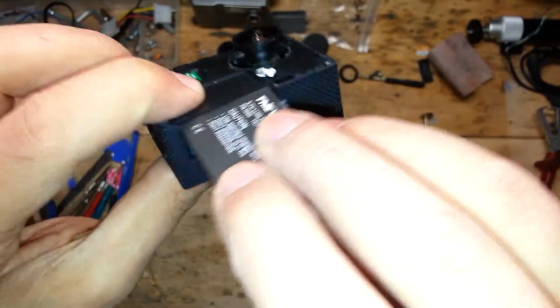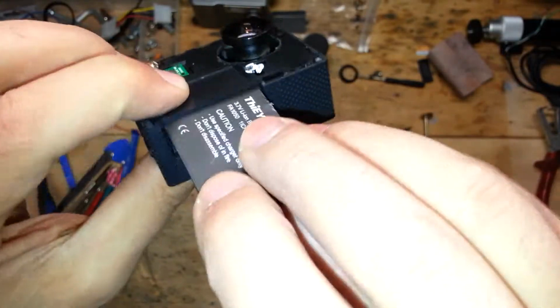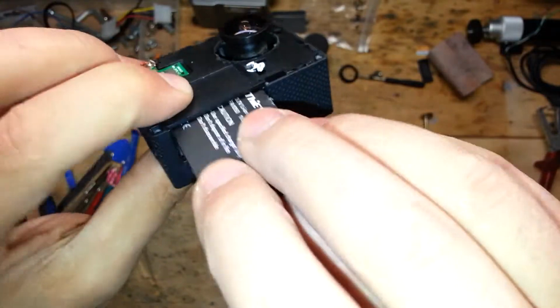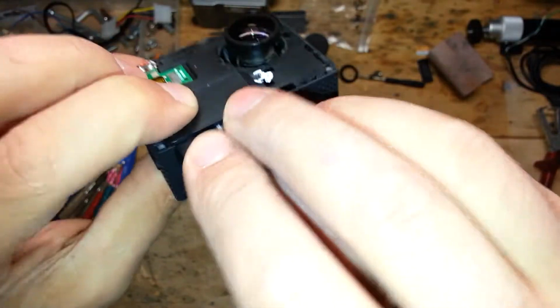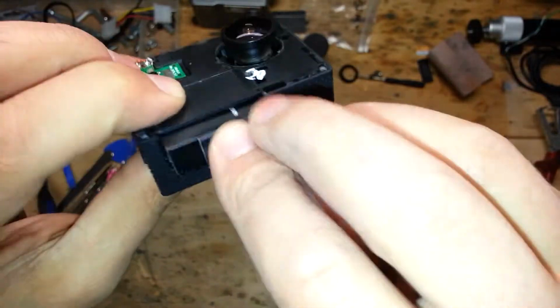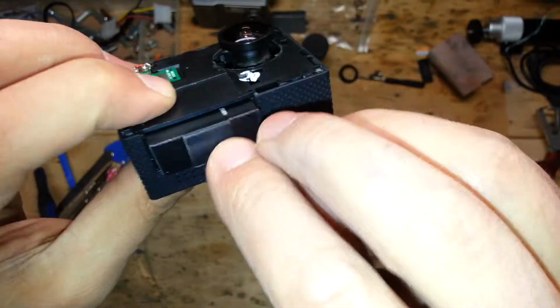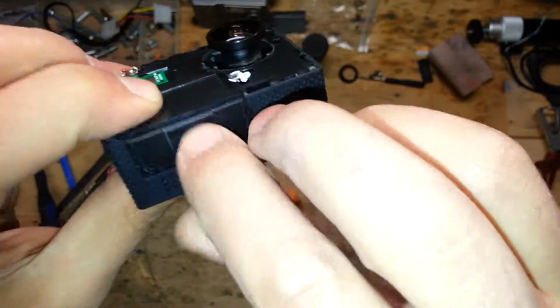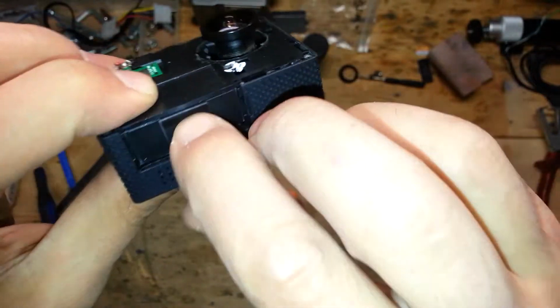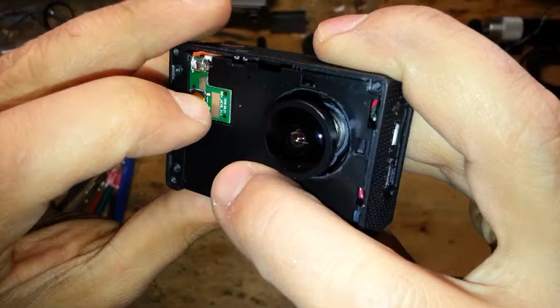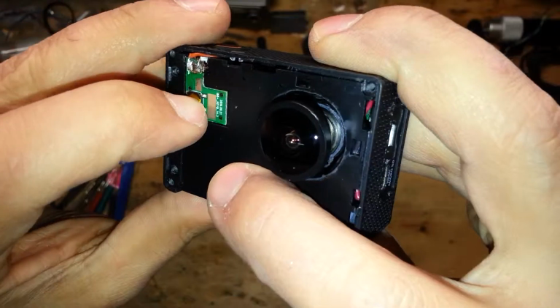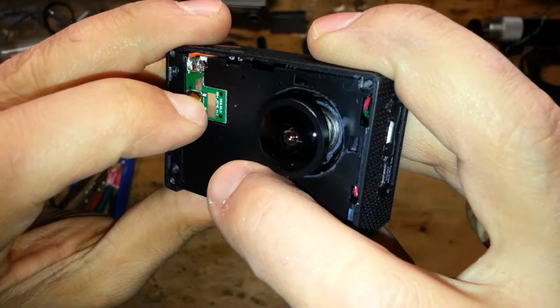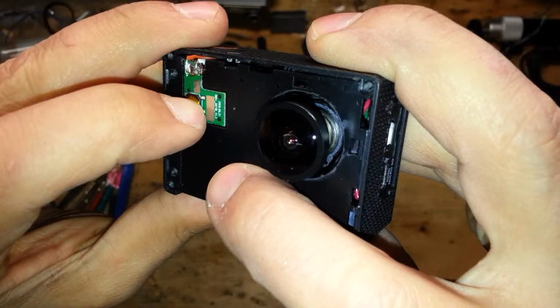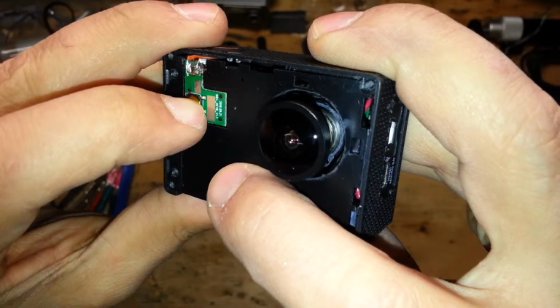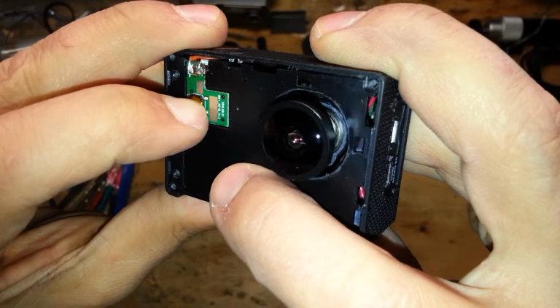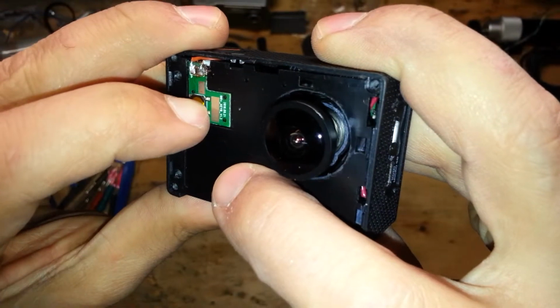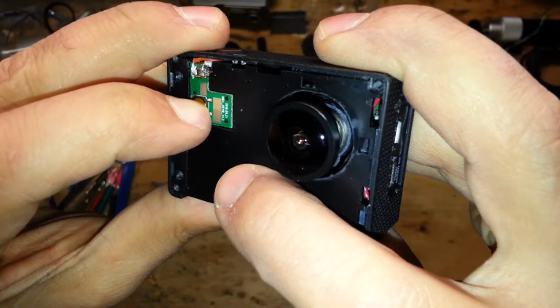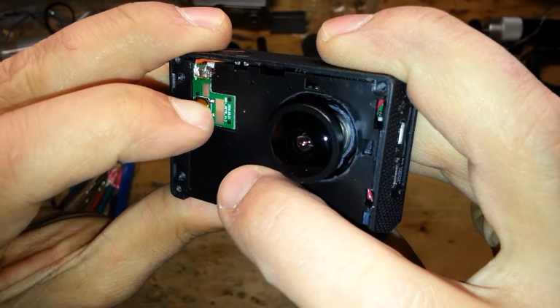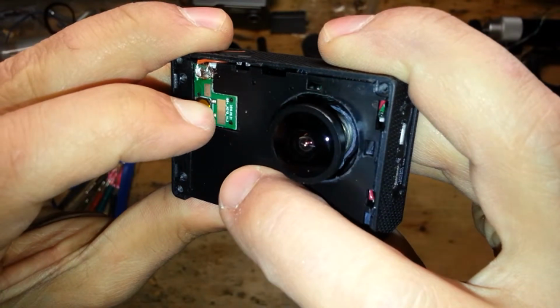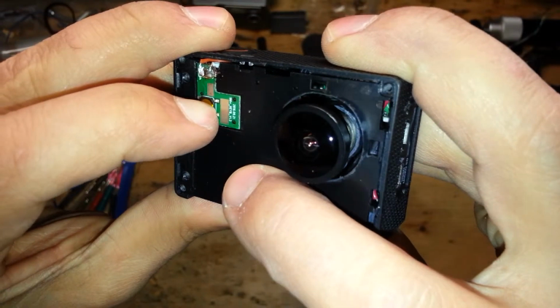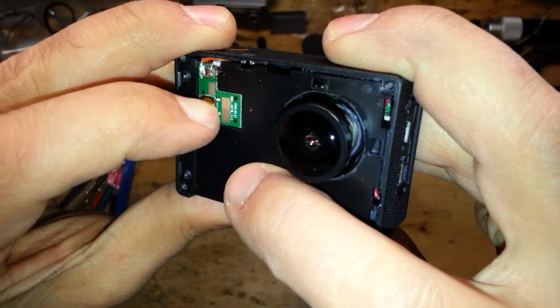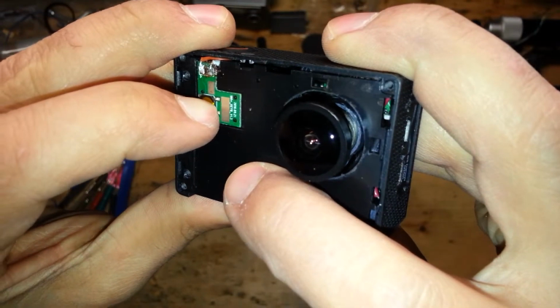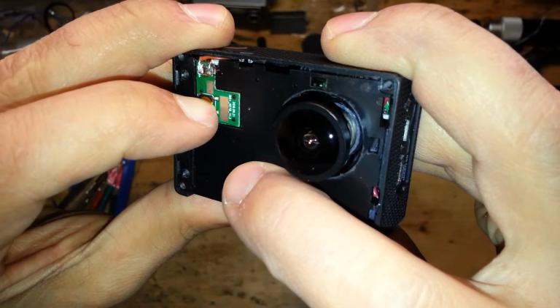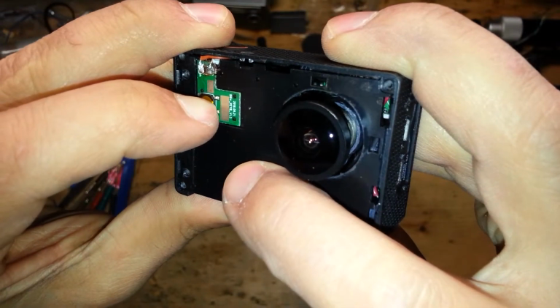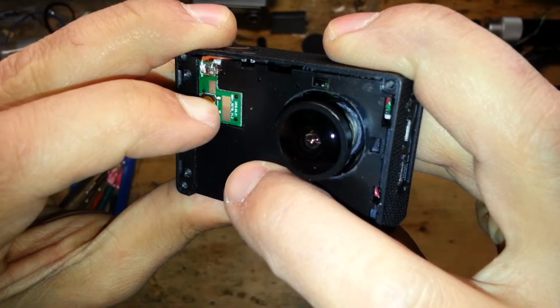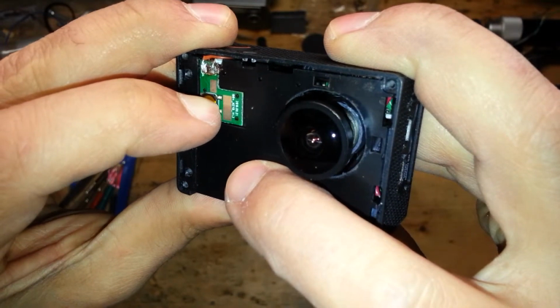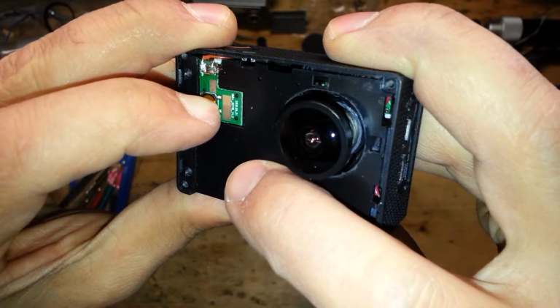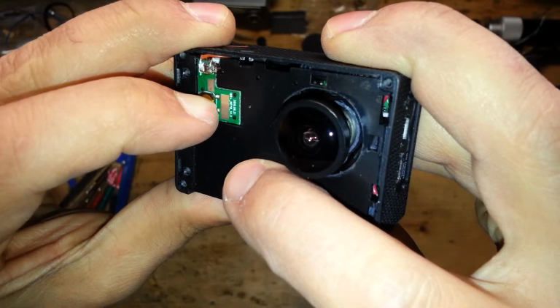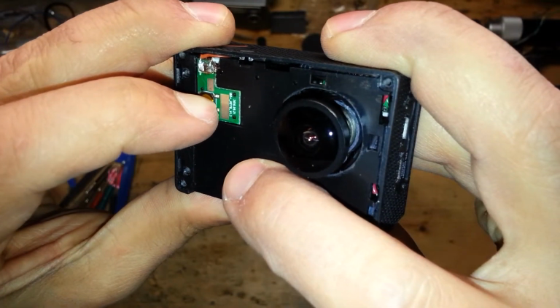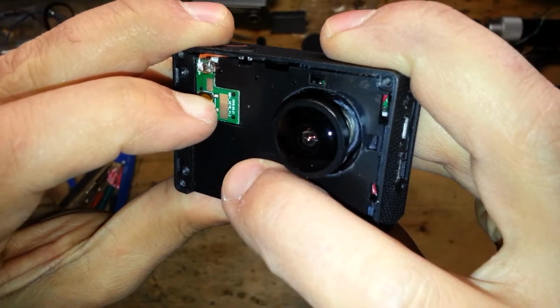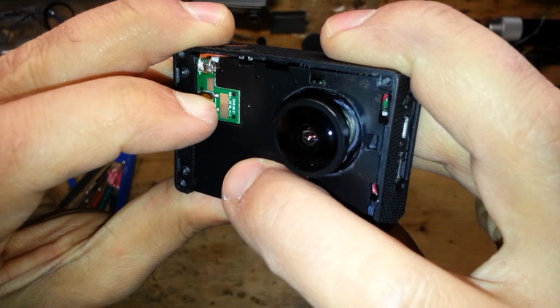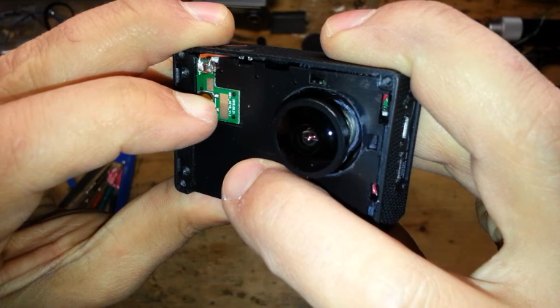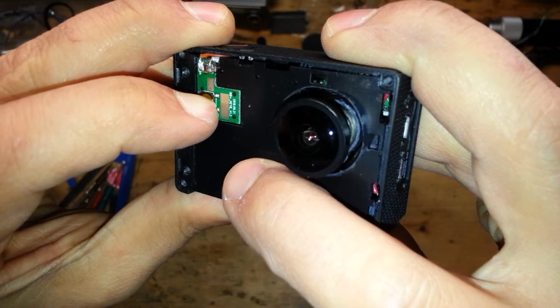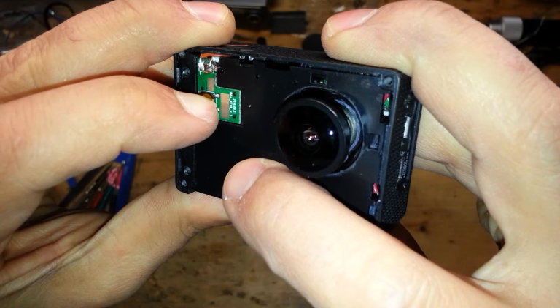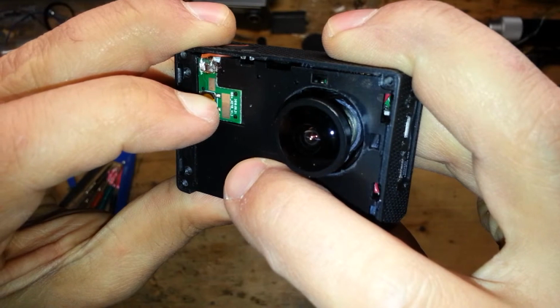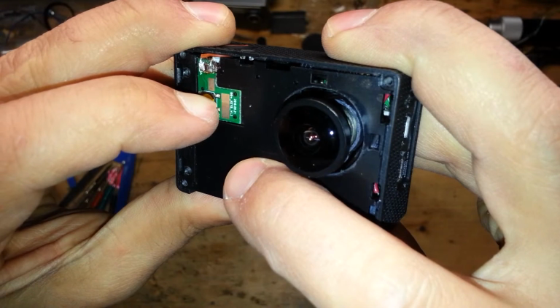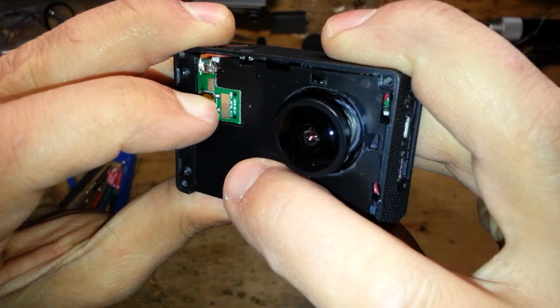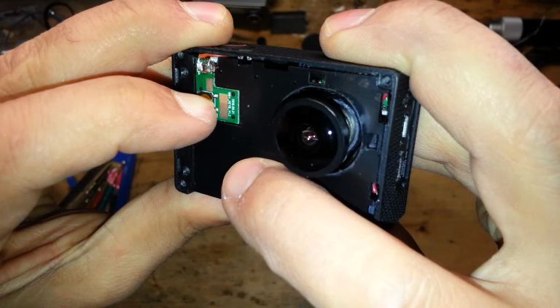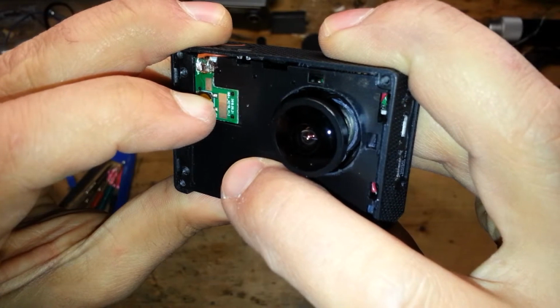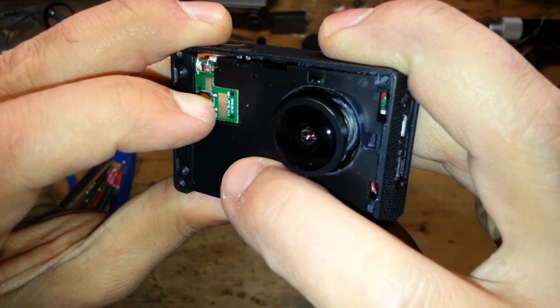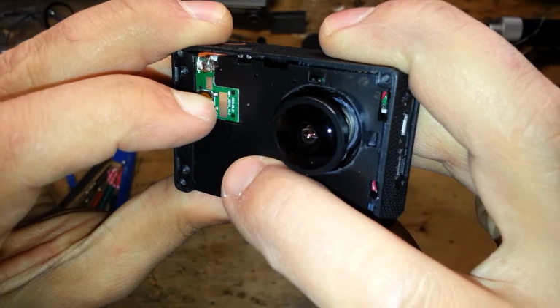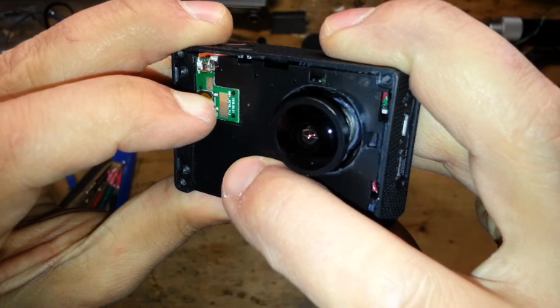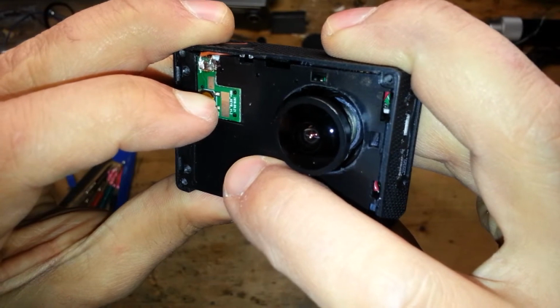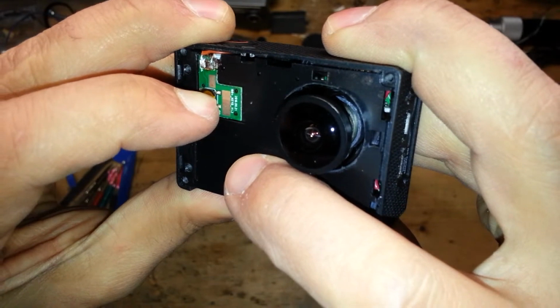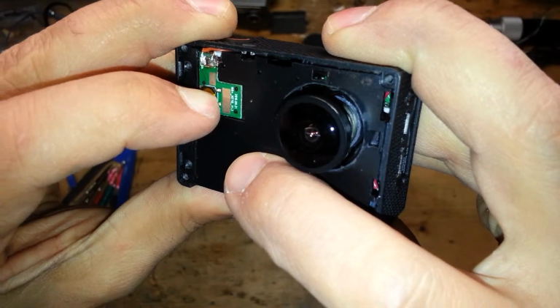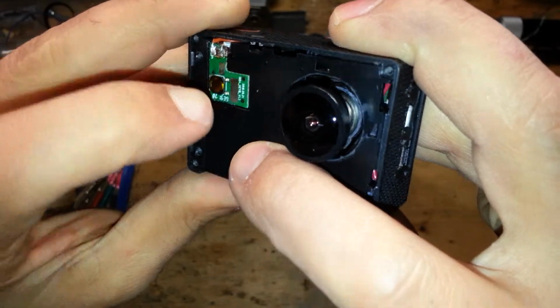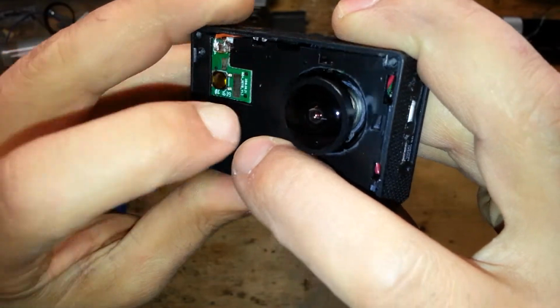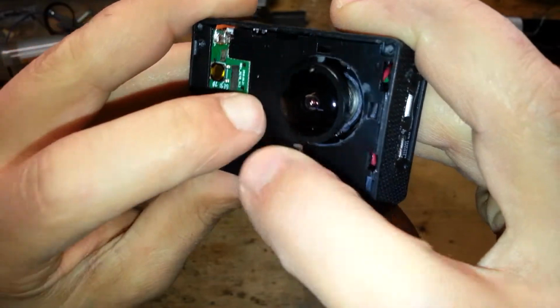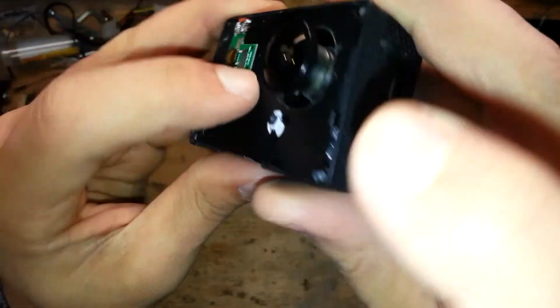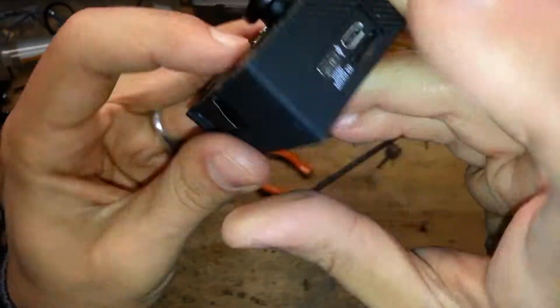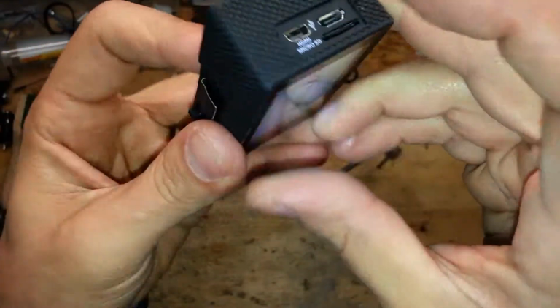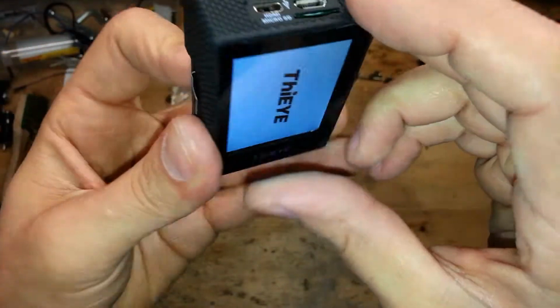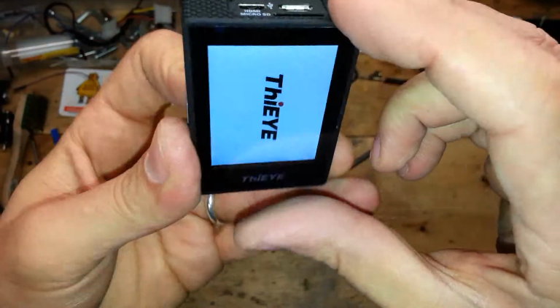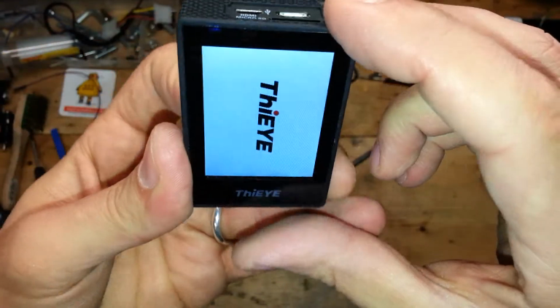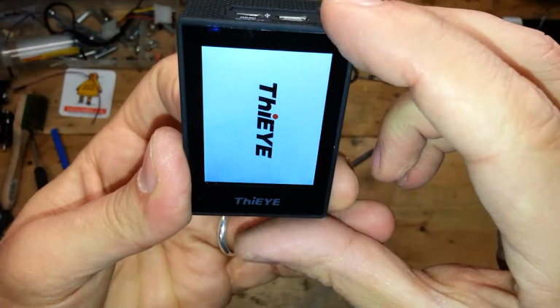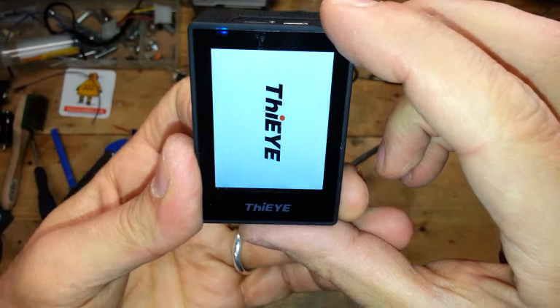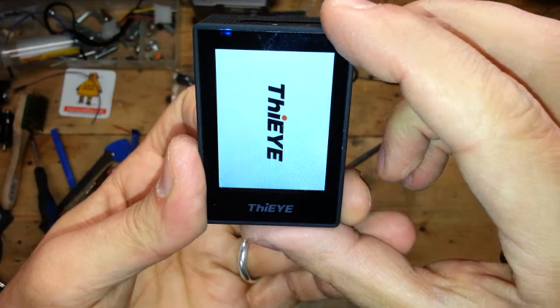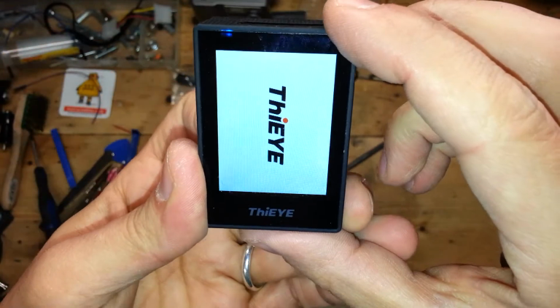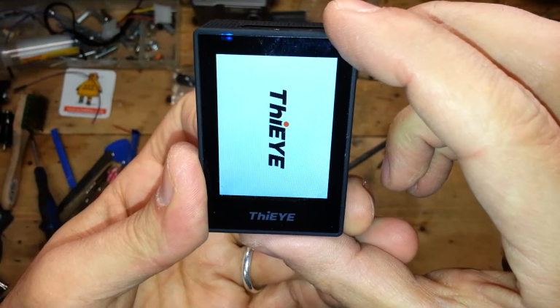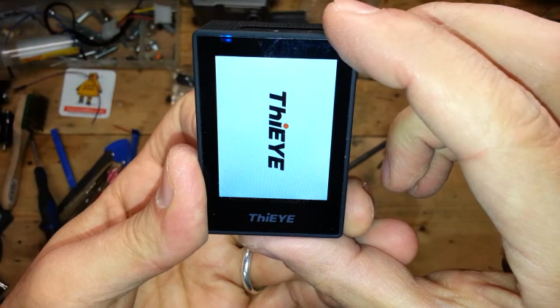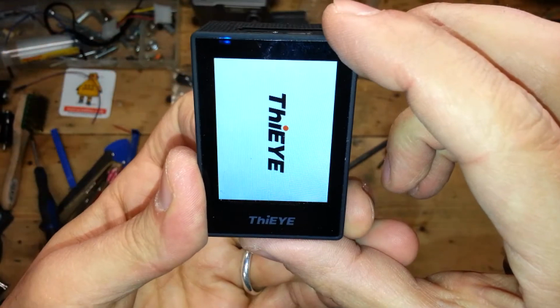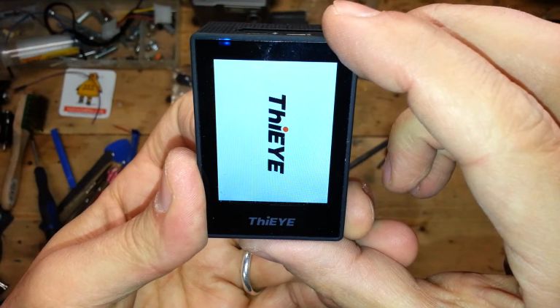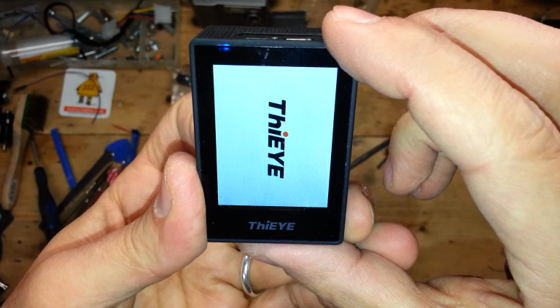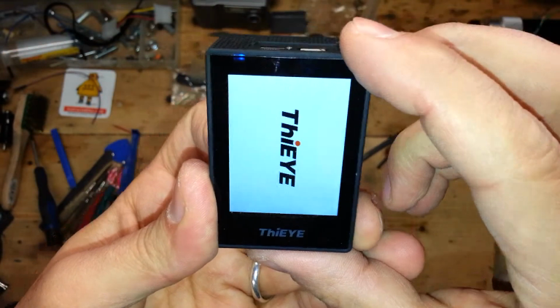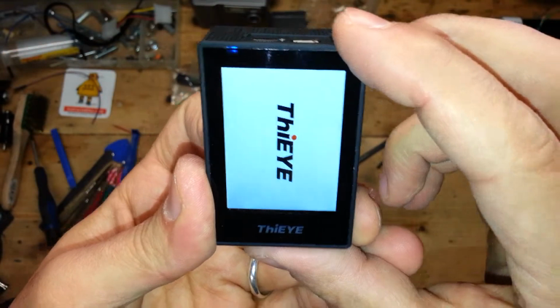Insert the battery, switch on, play — and yes, it works!